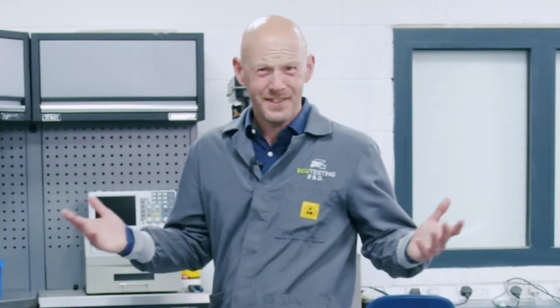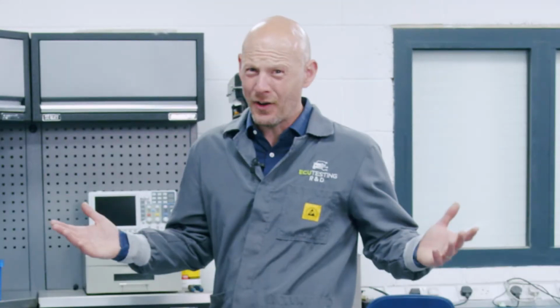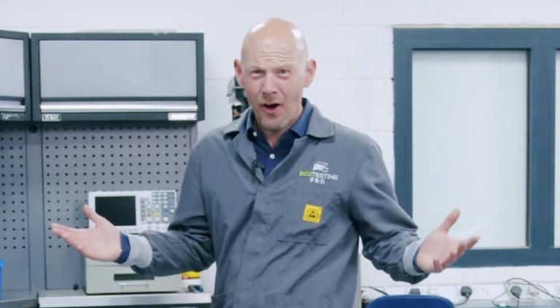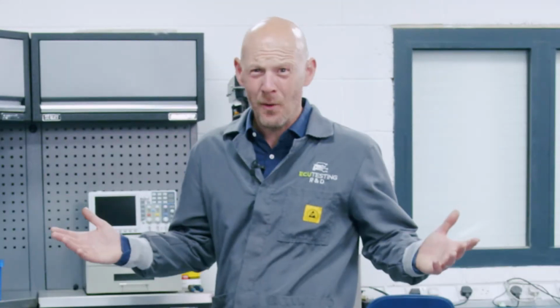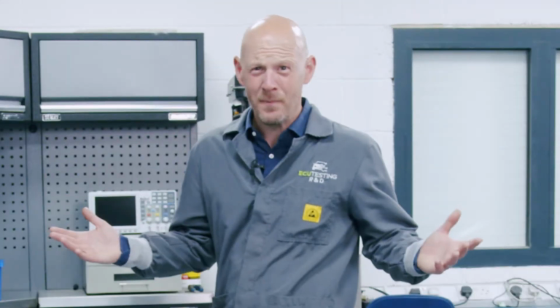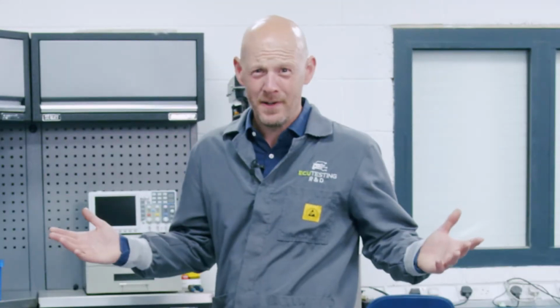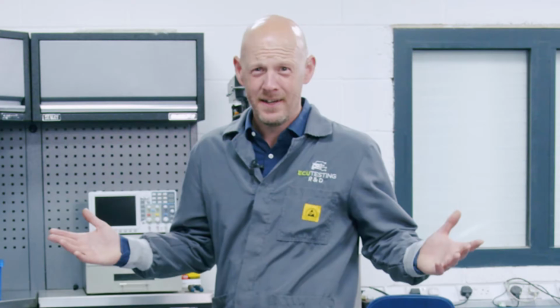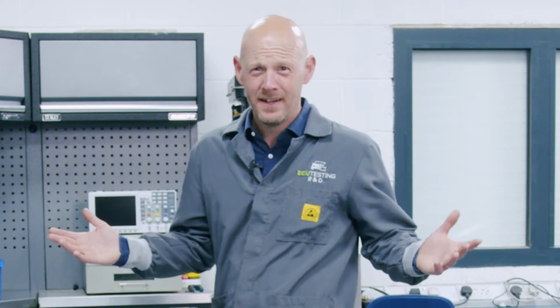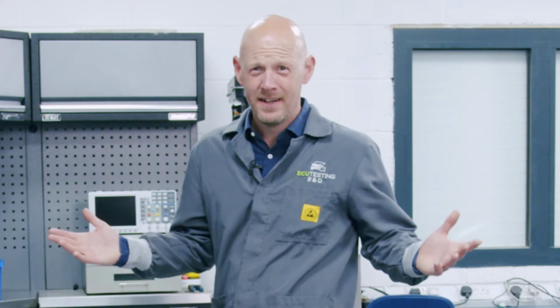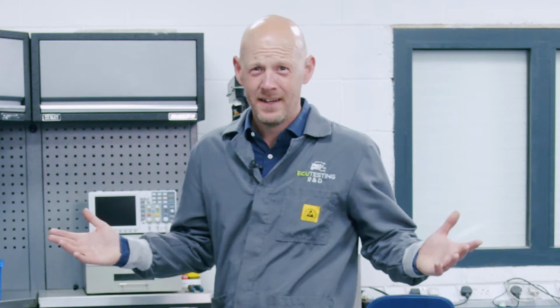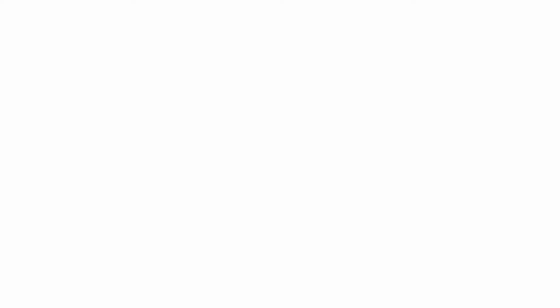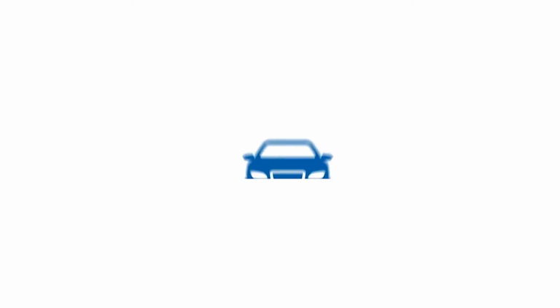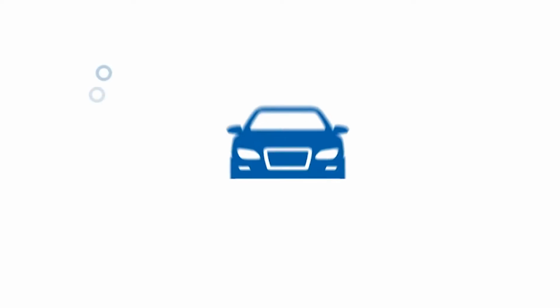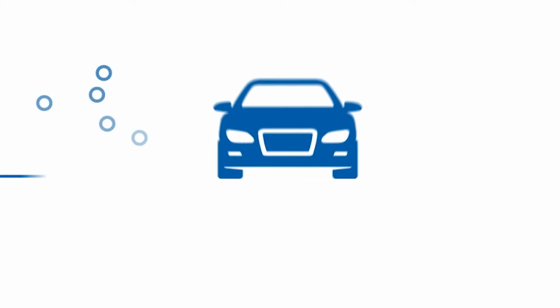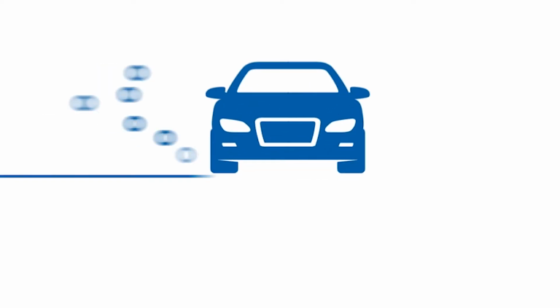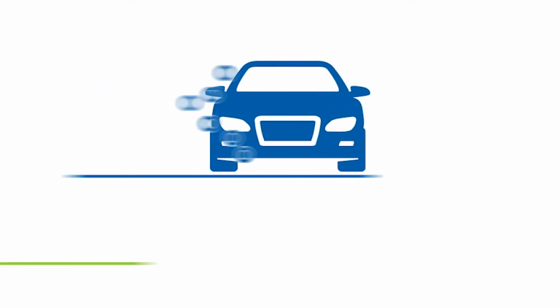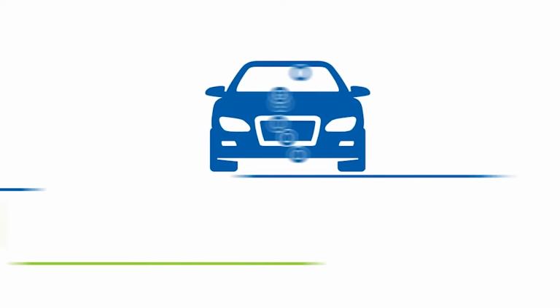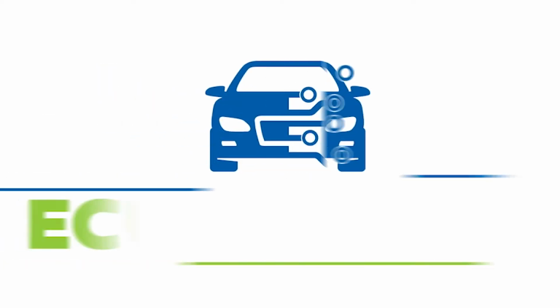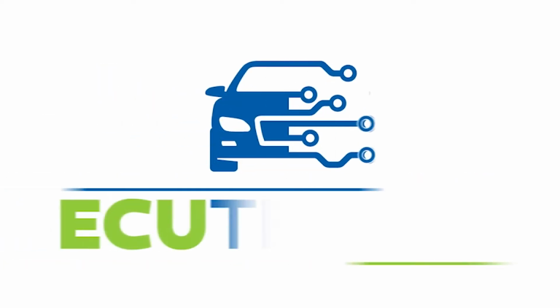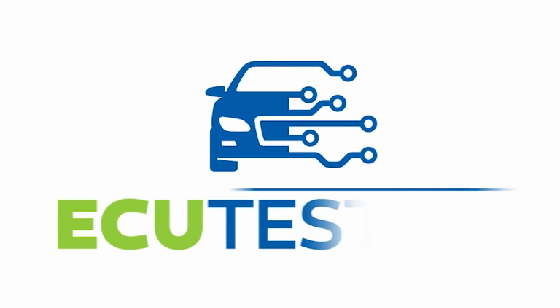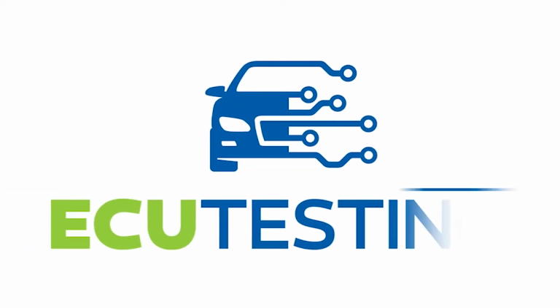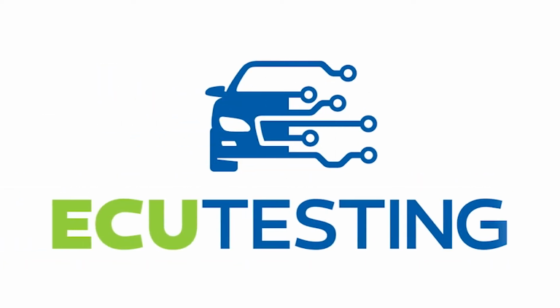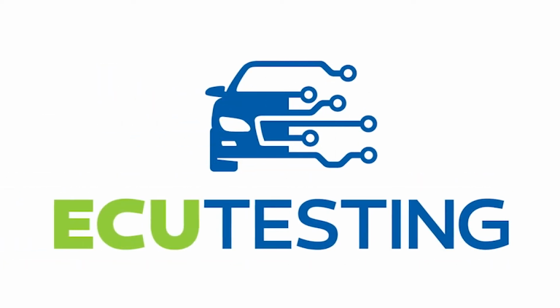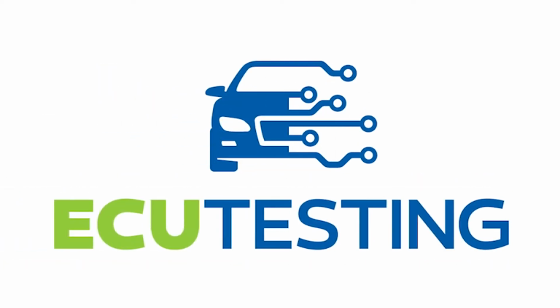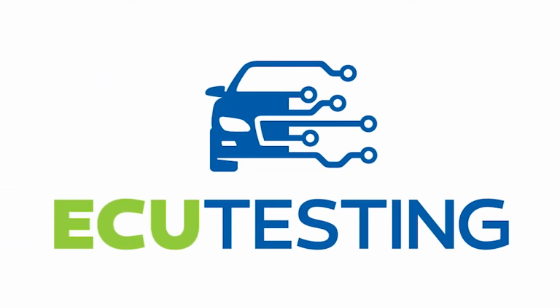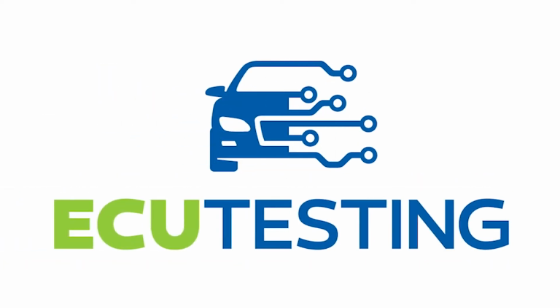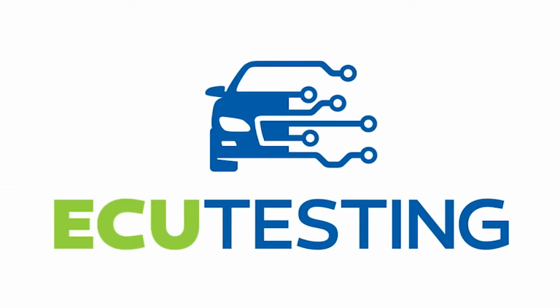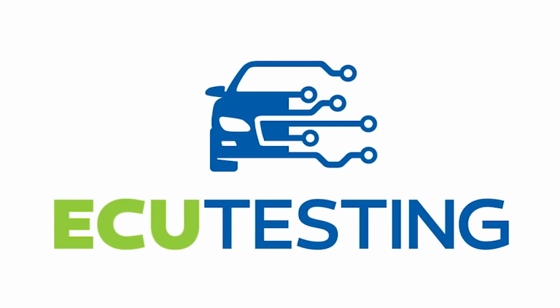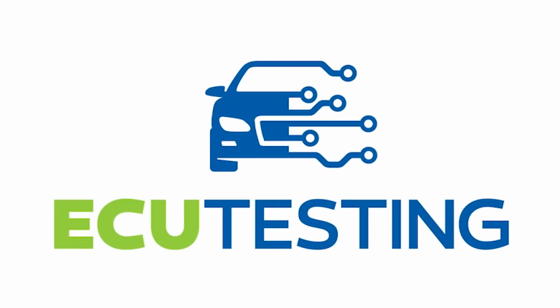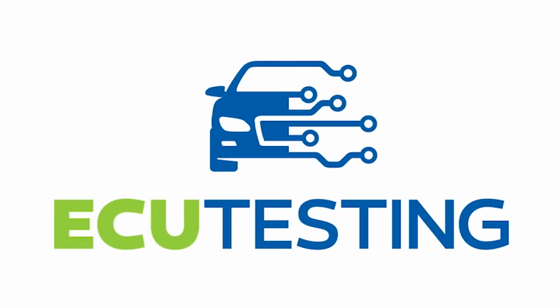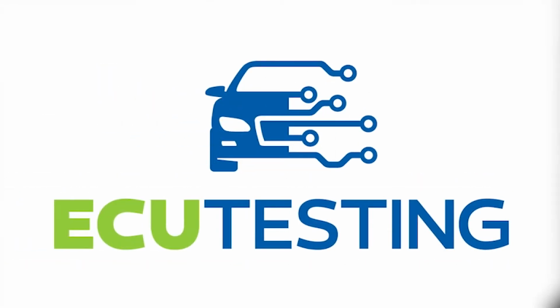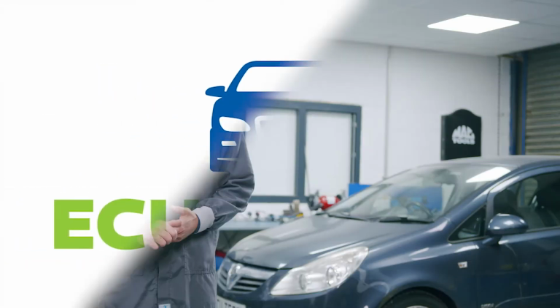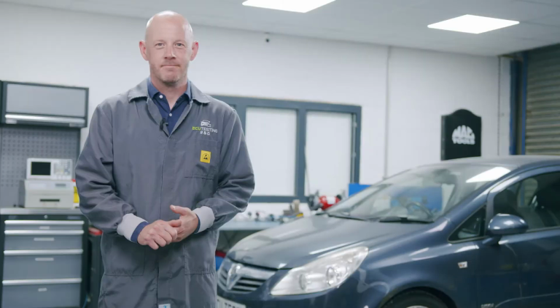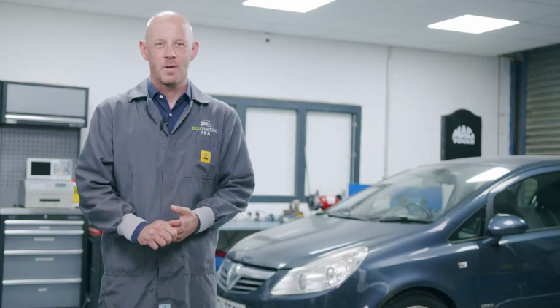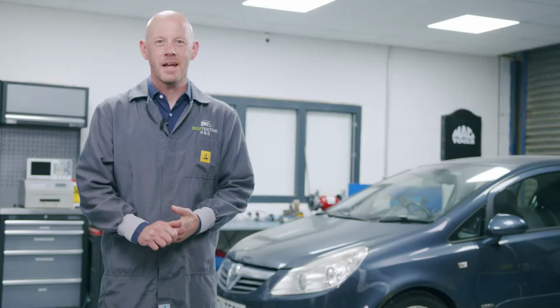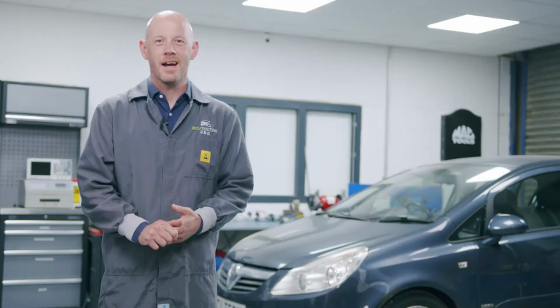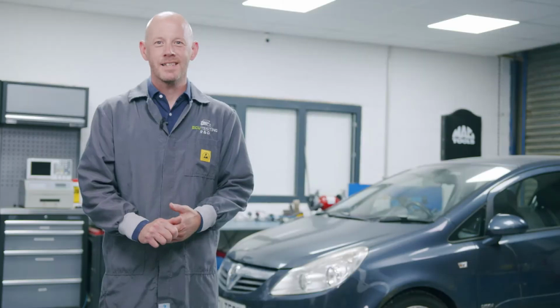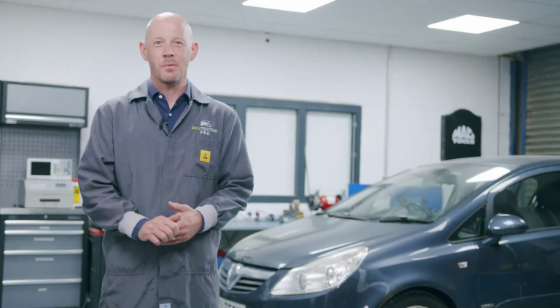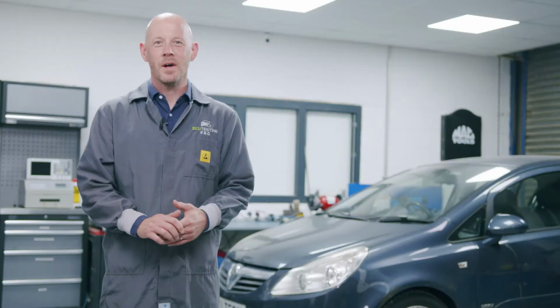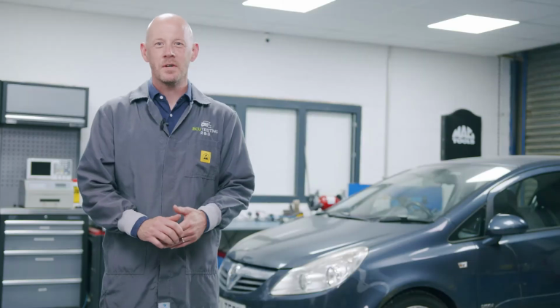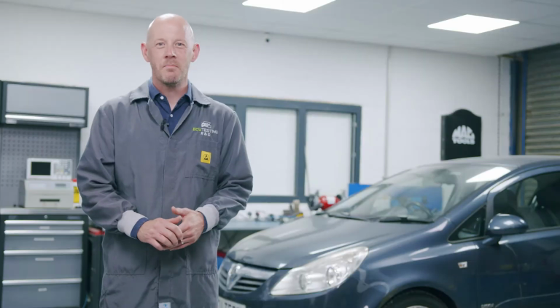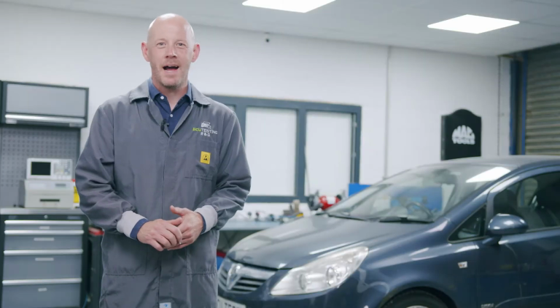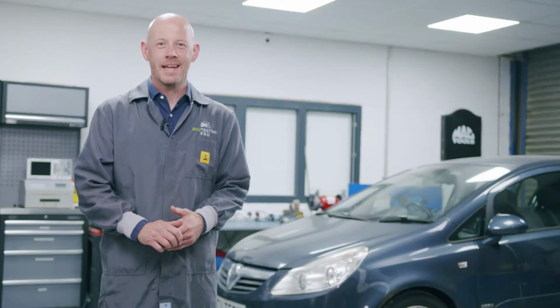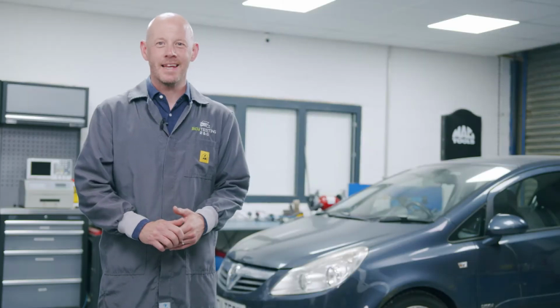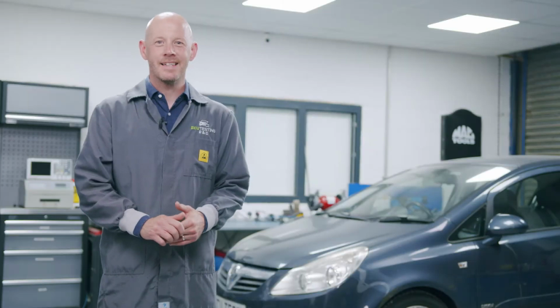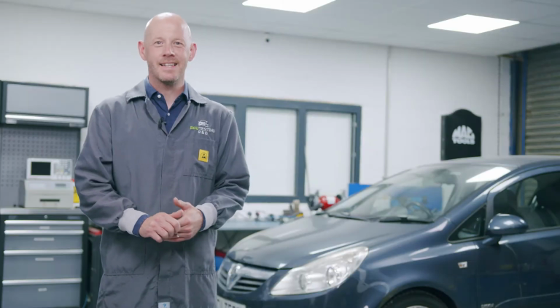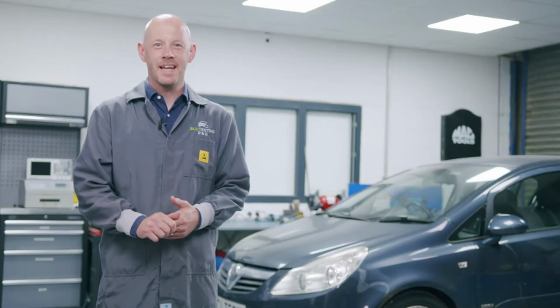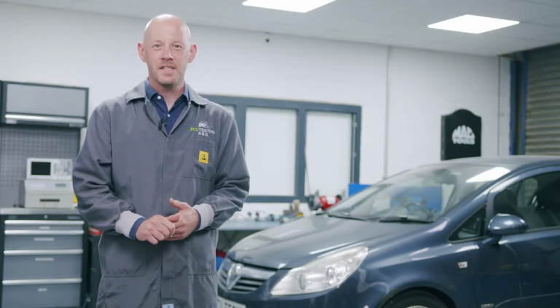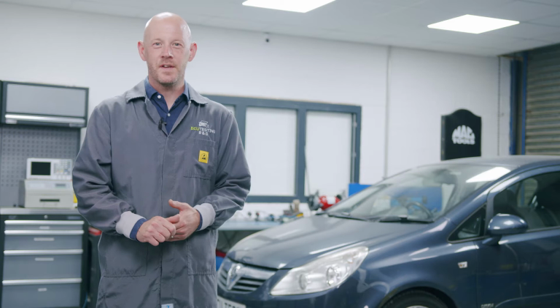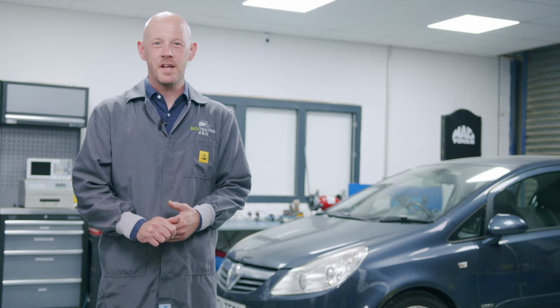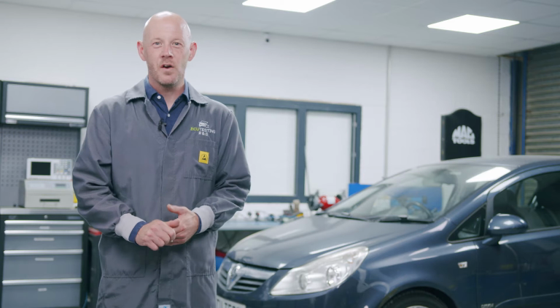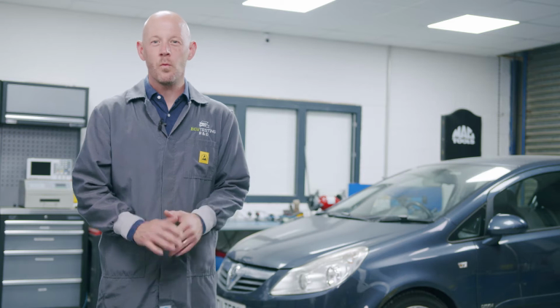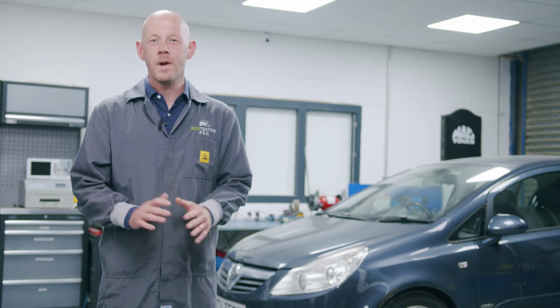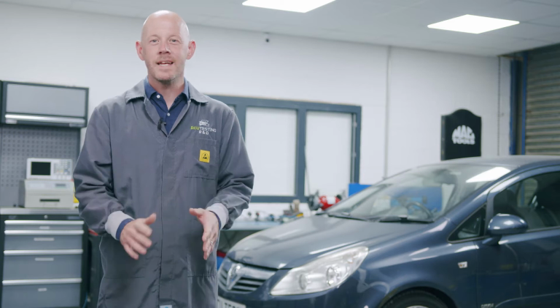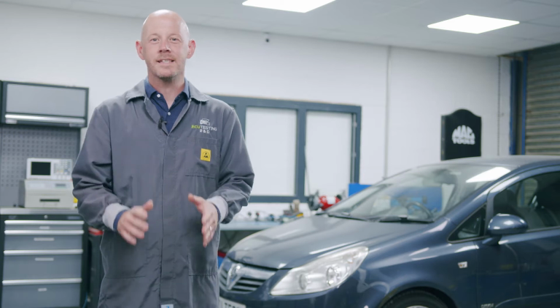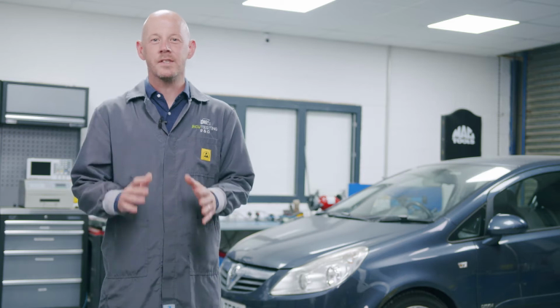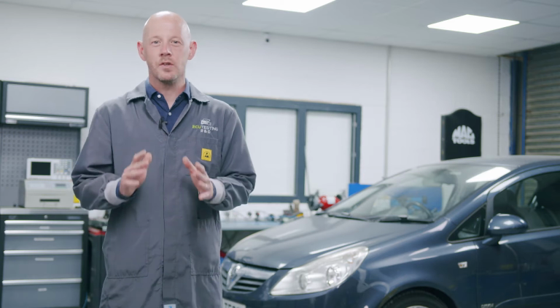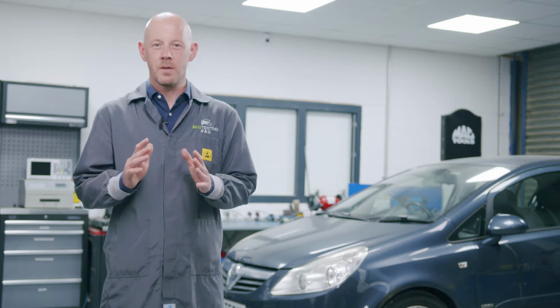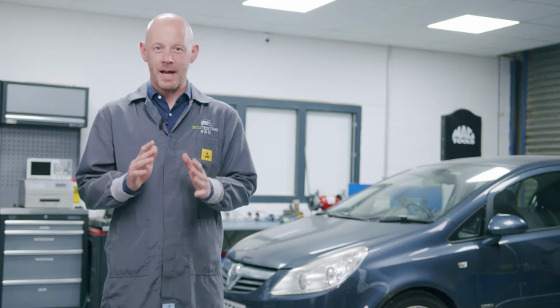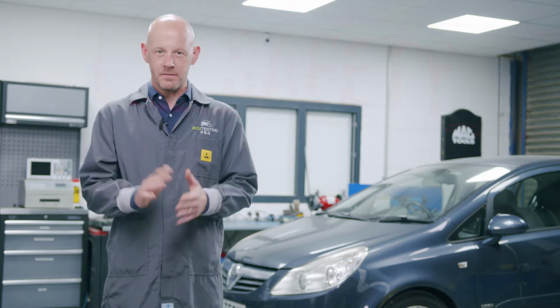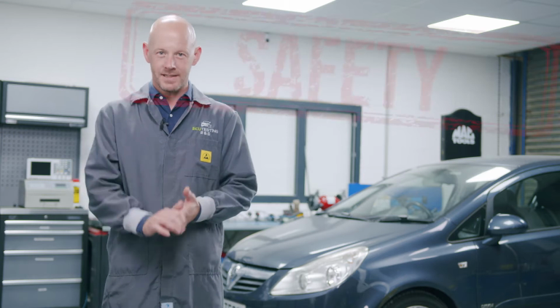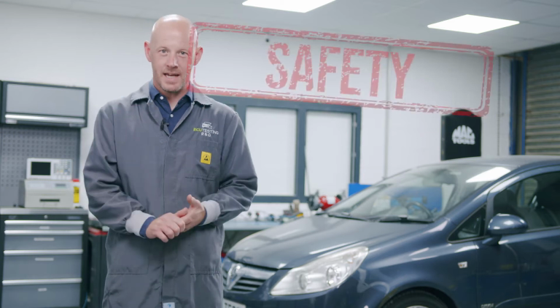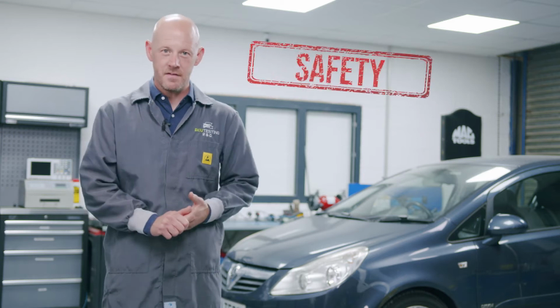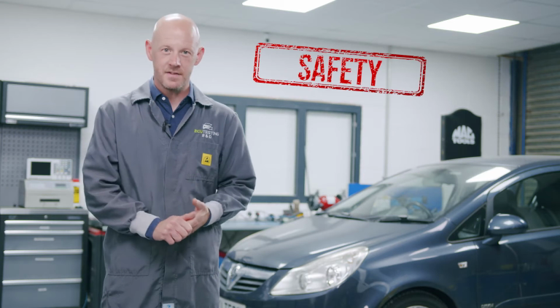Stop! Hi guys, welcome back. In today's video we need to talk about safety.